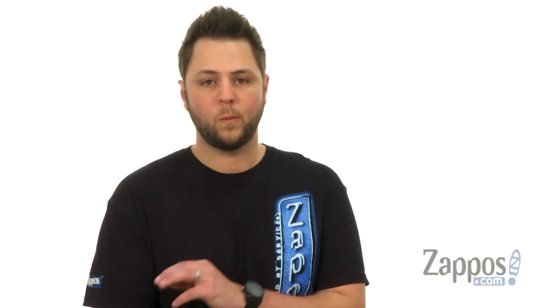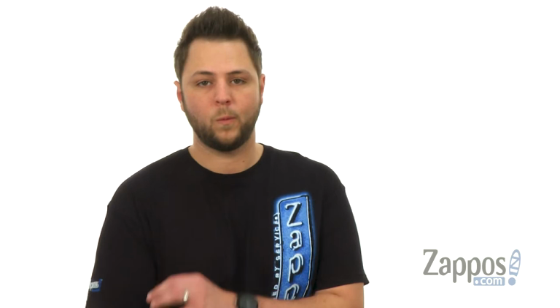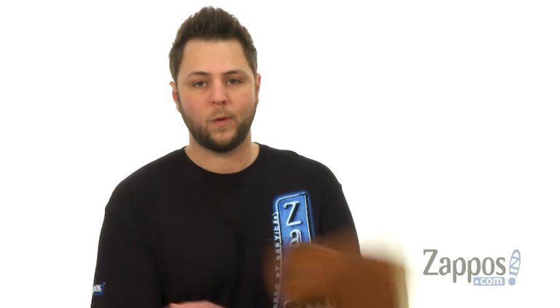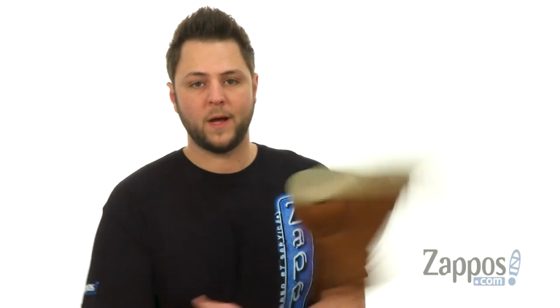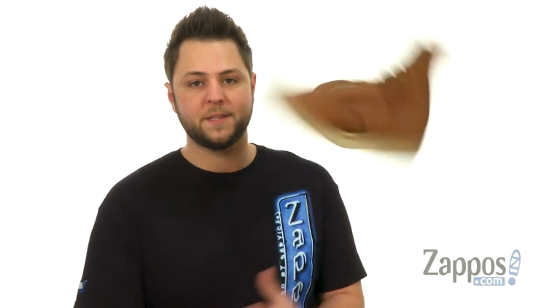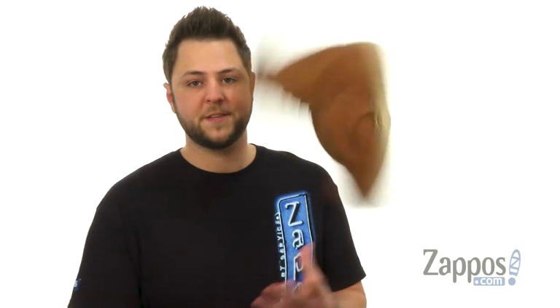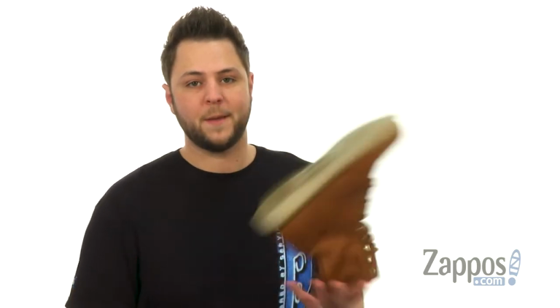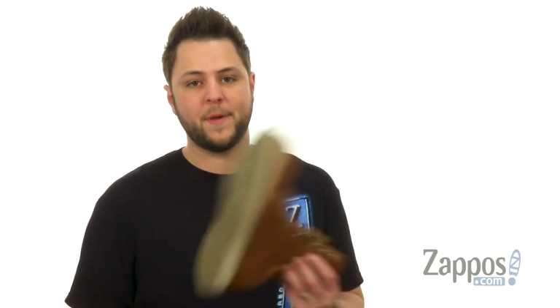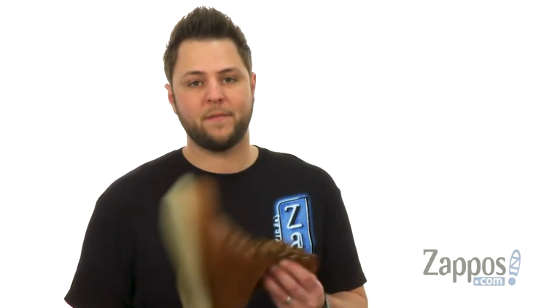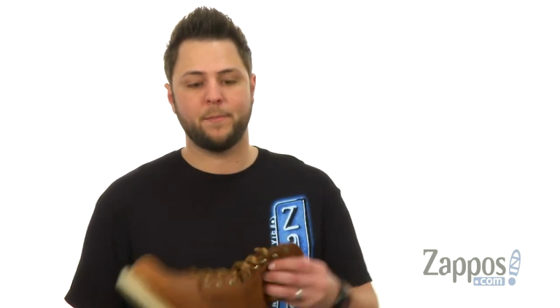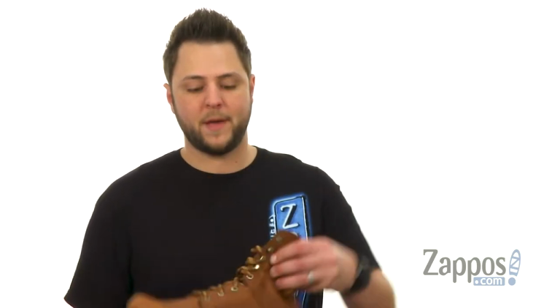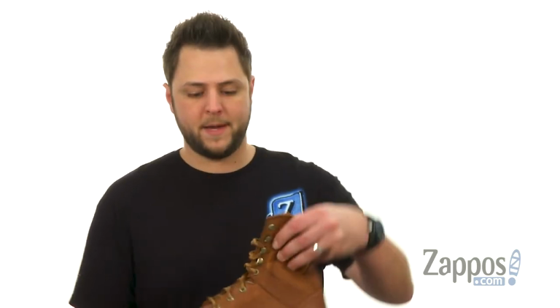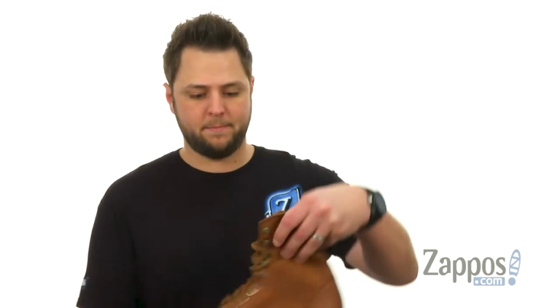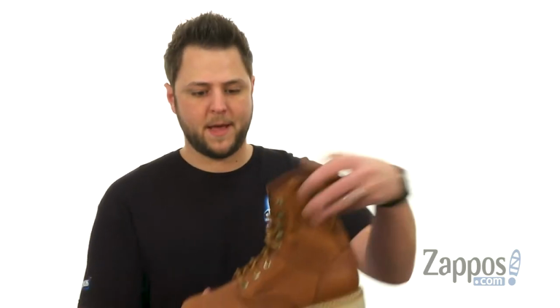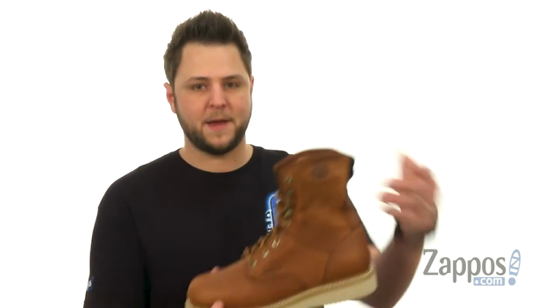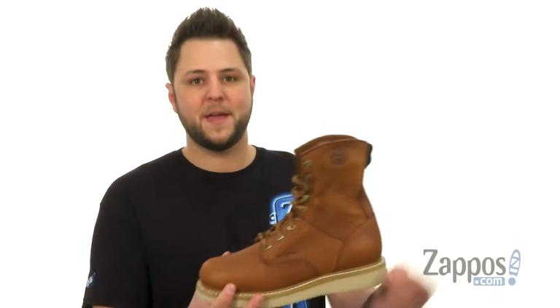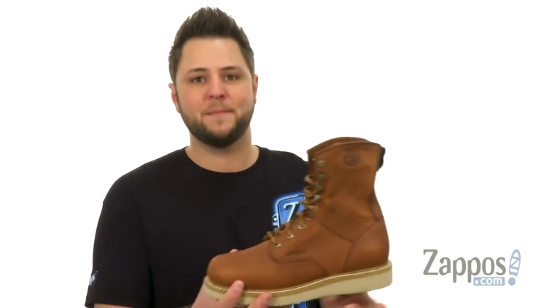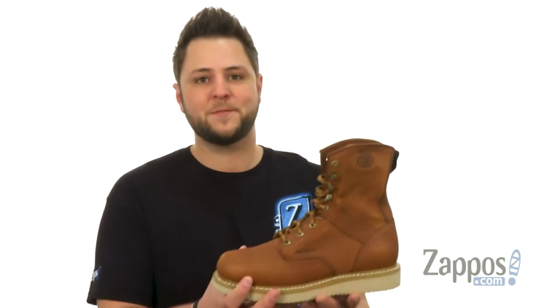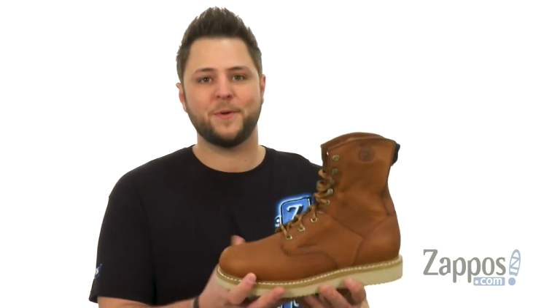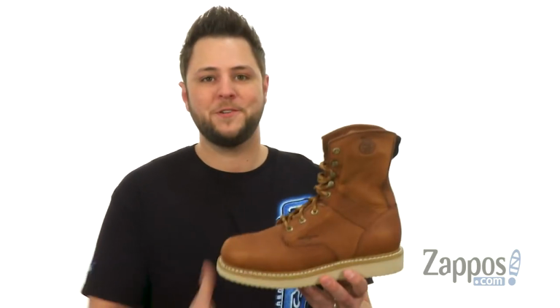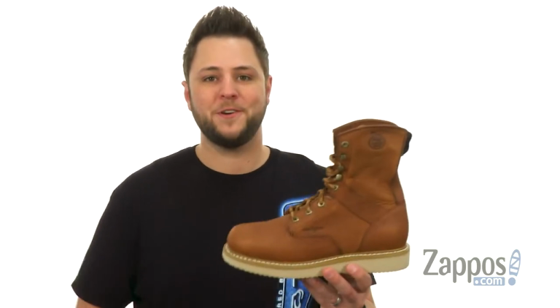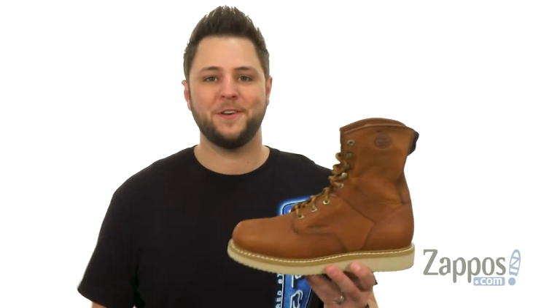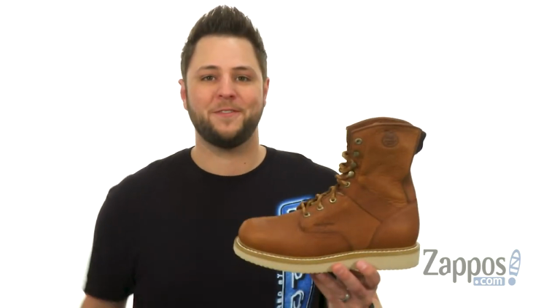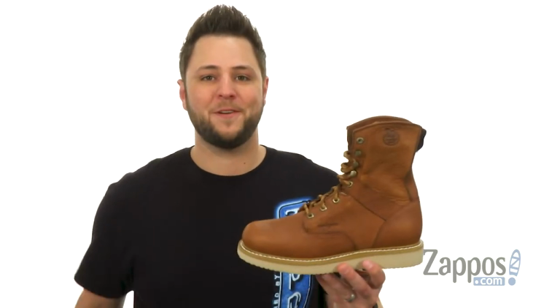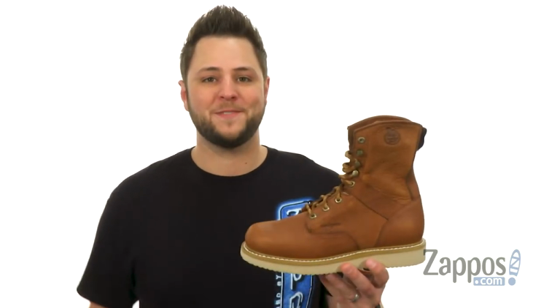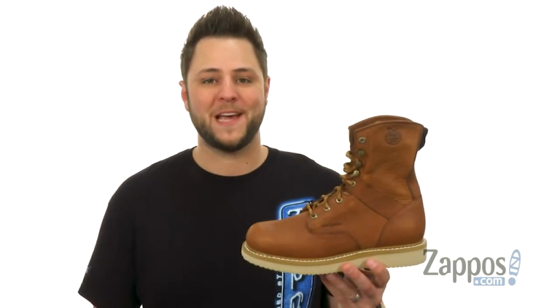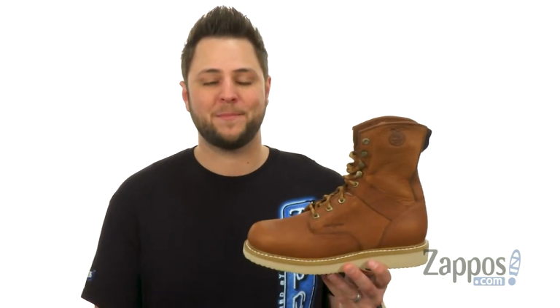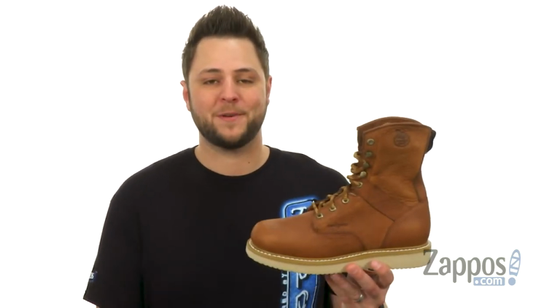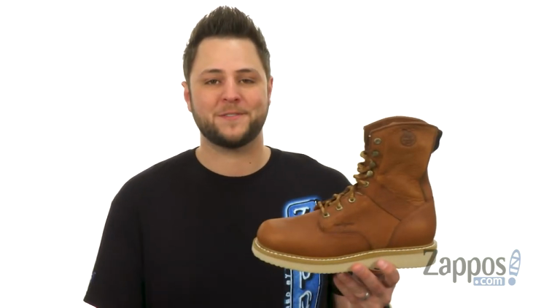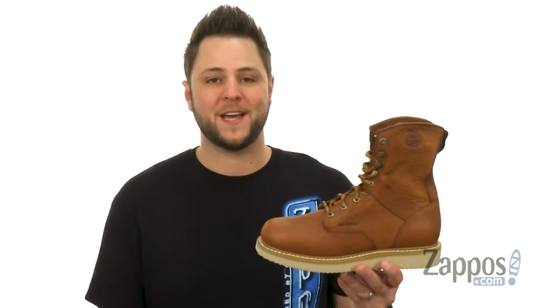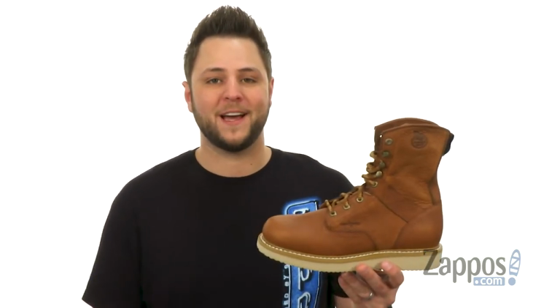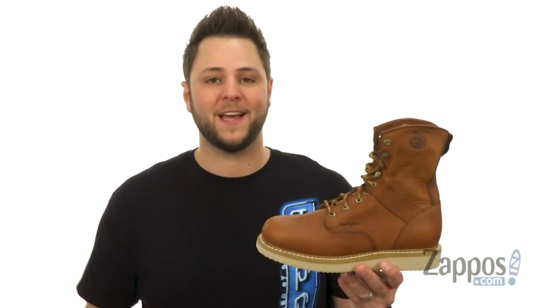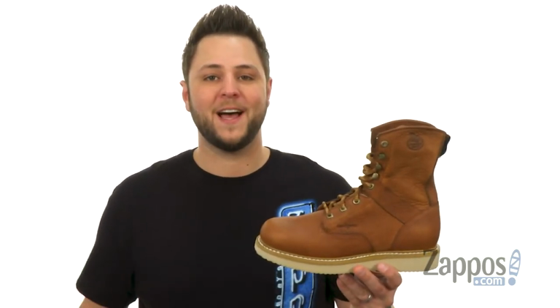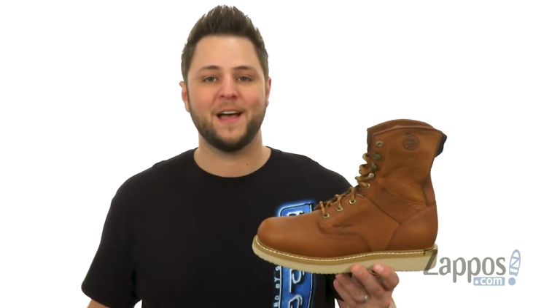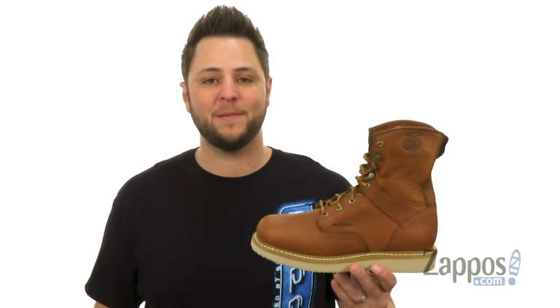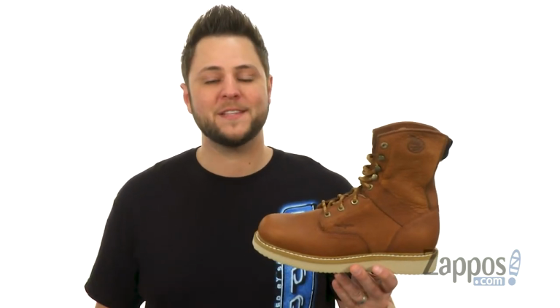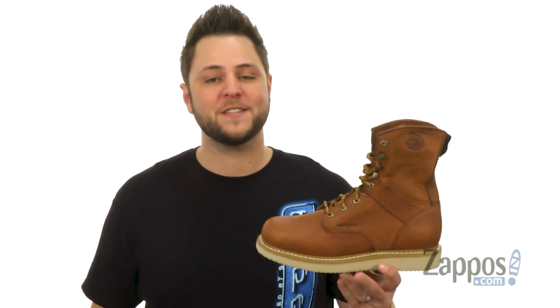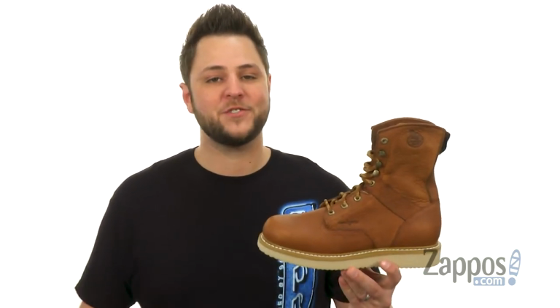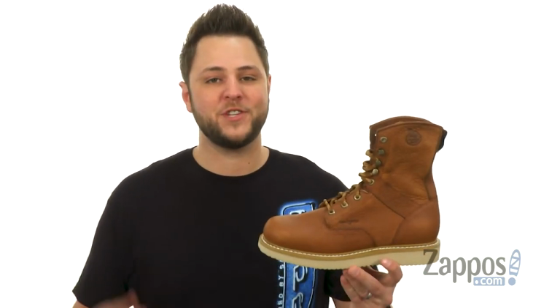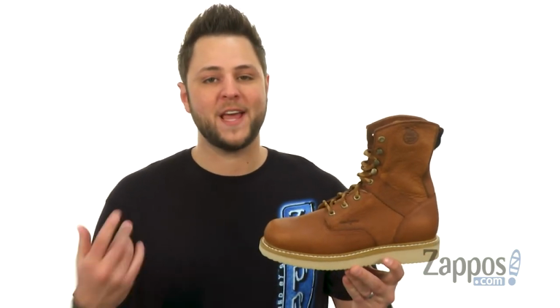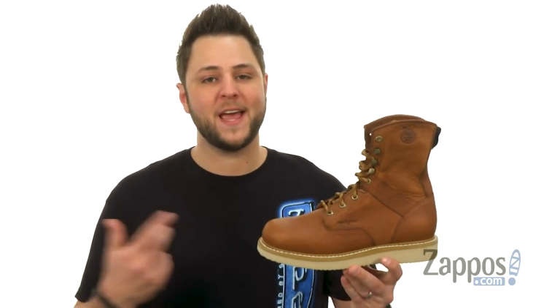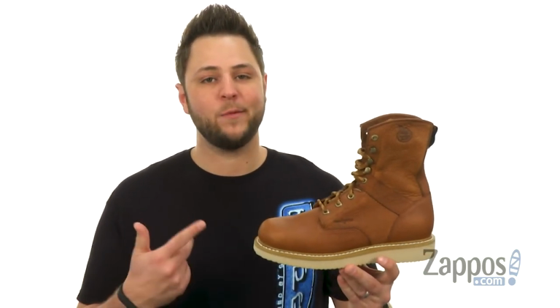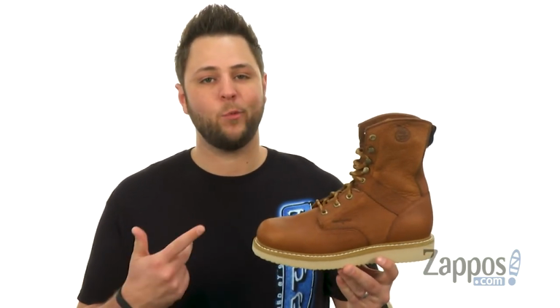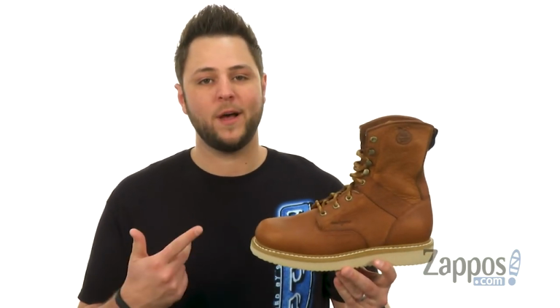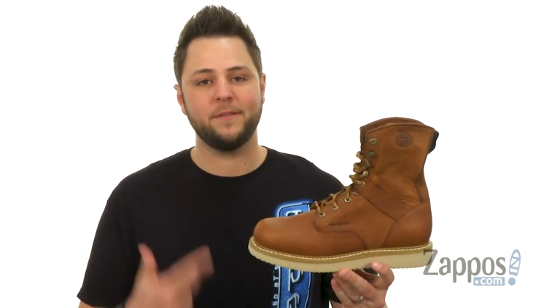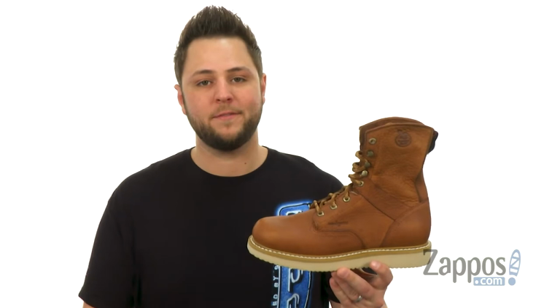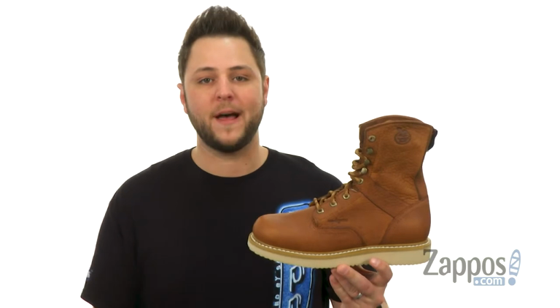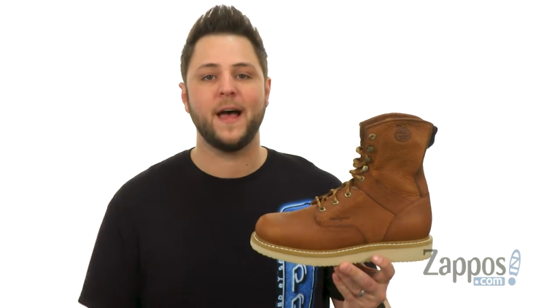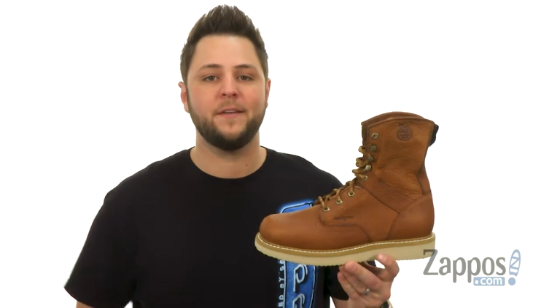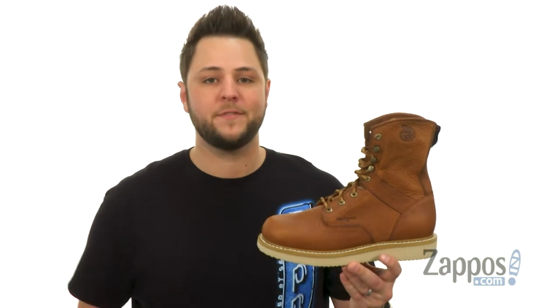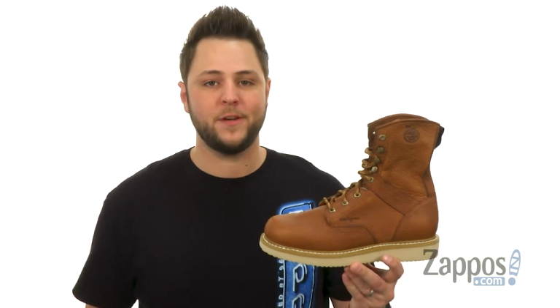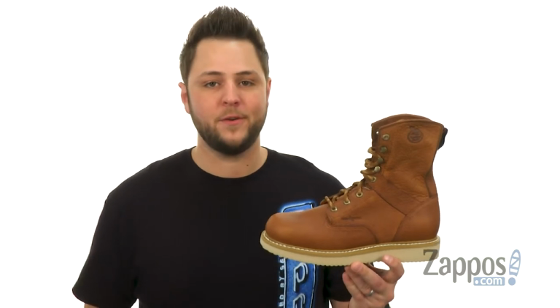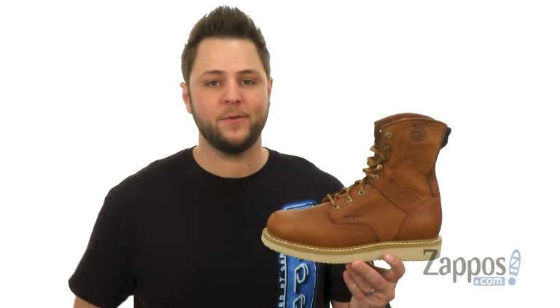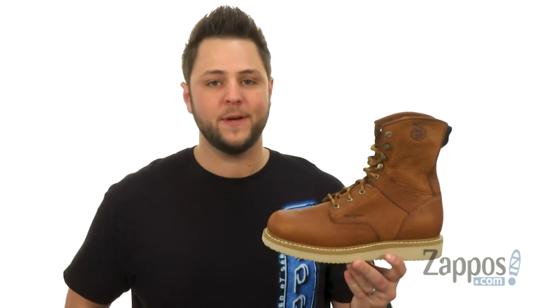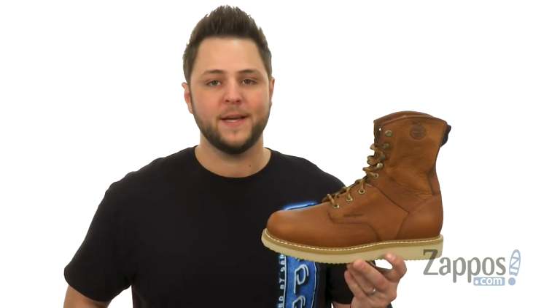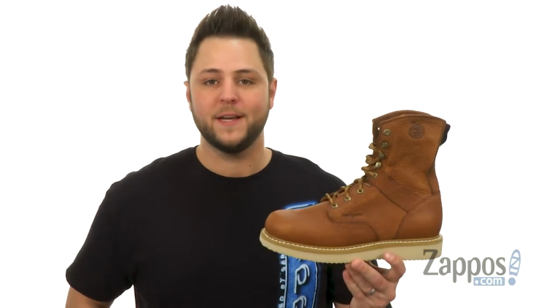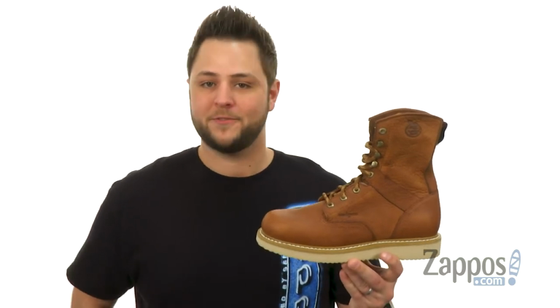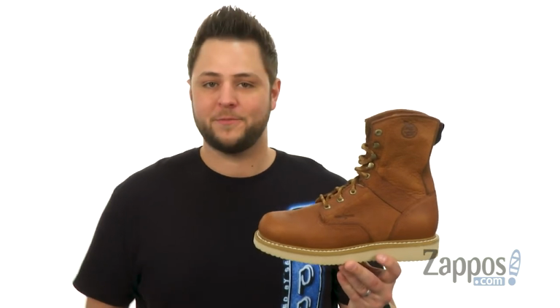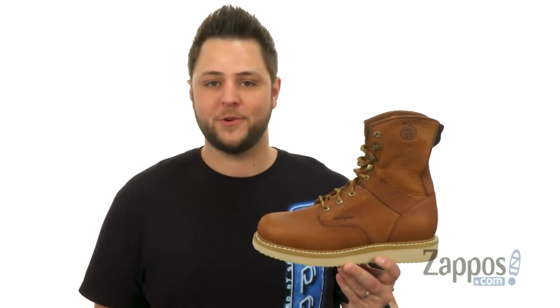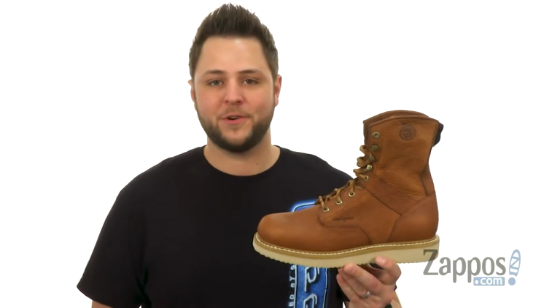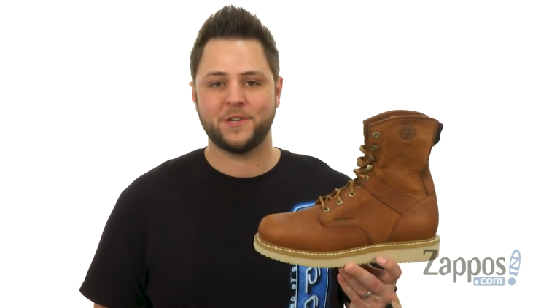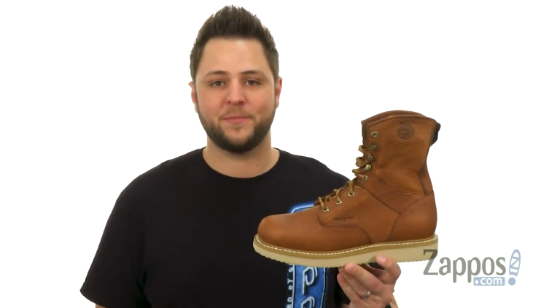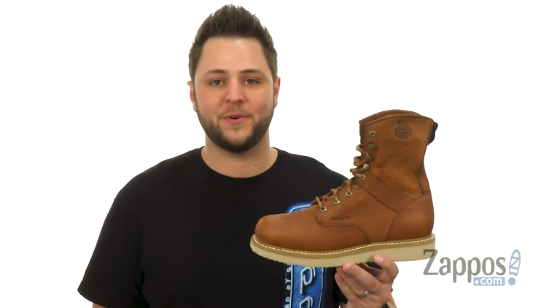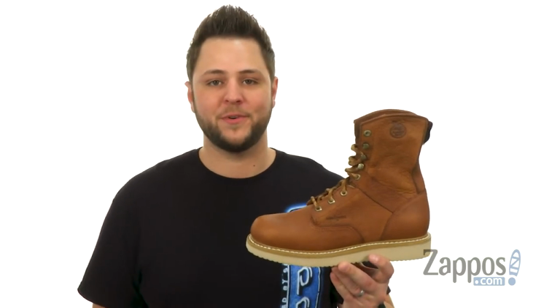What's up everybody, my name's Richard from Zappos.com and this is the G8152 from Georgia Boot.